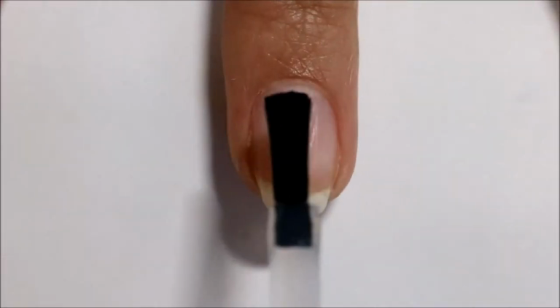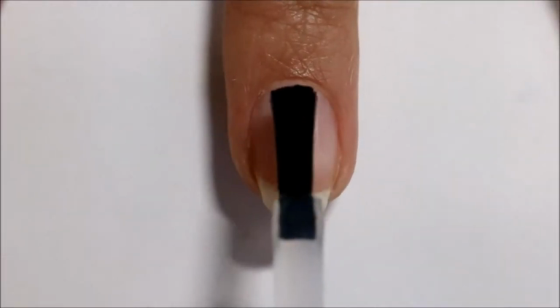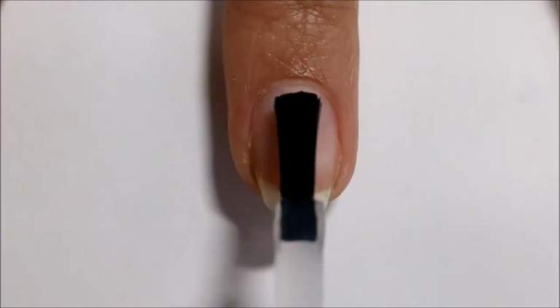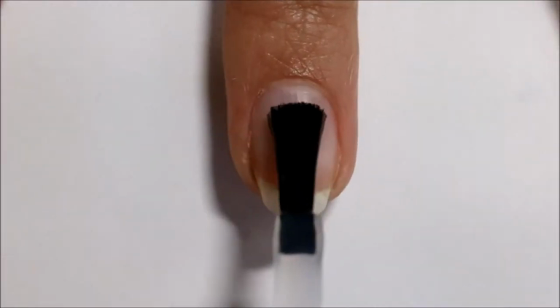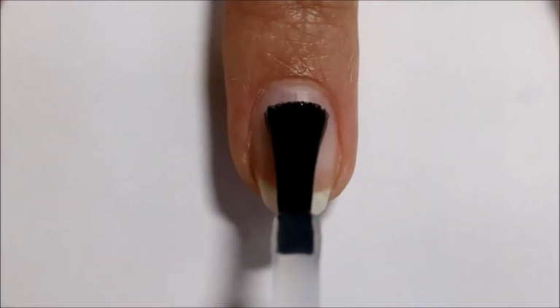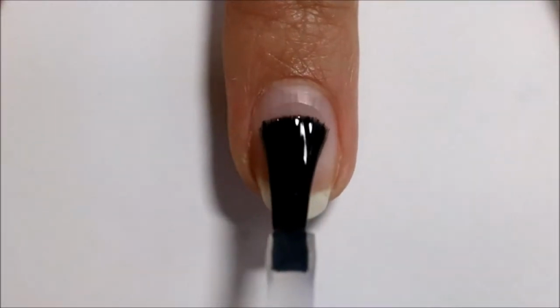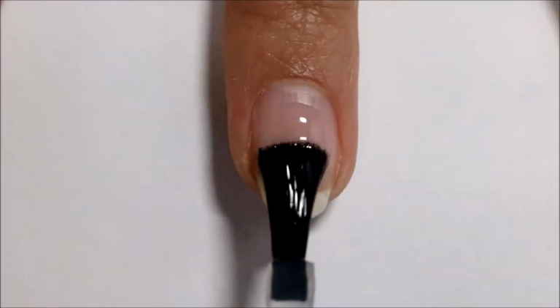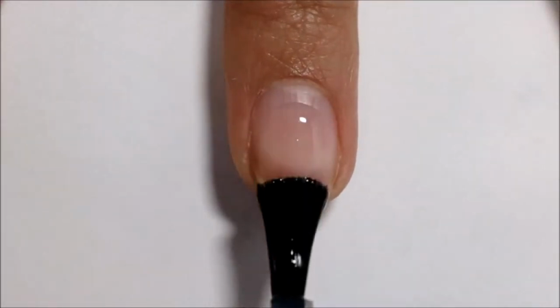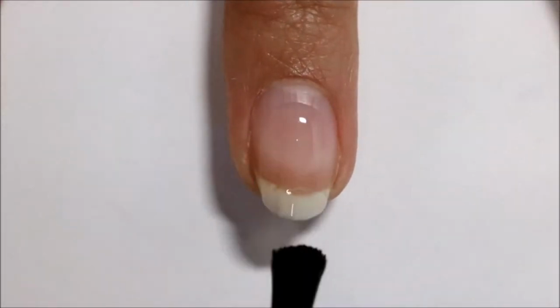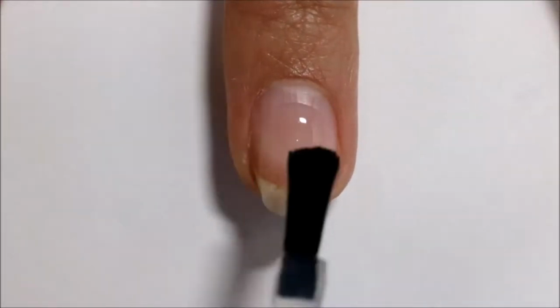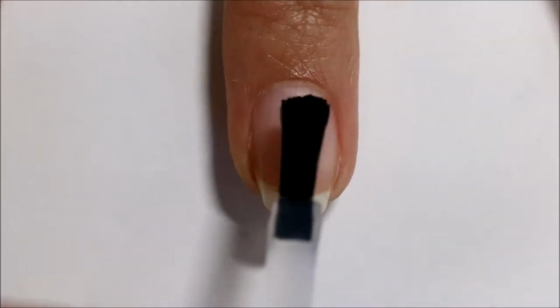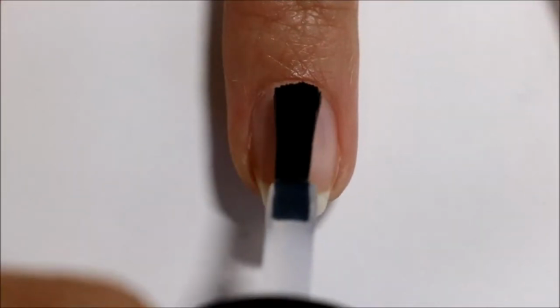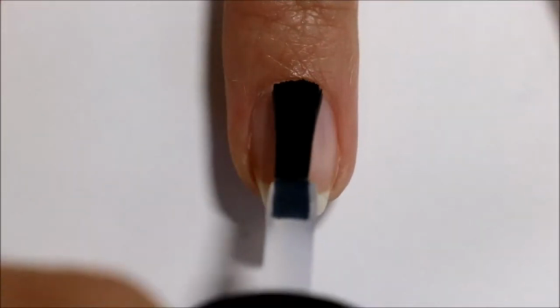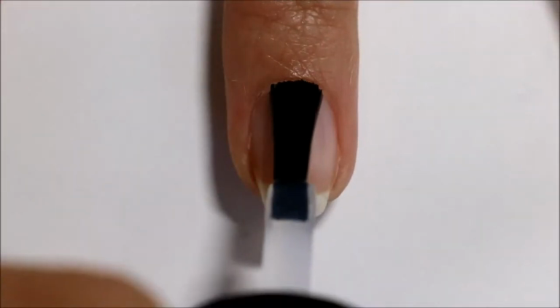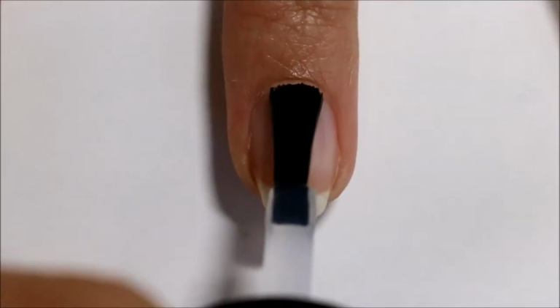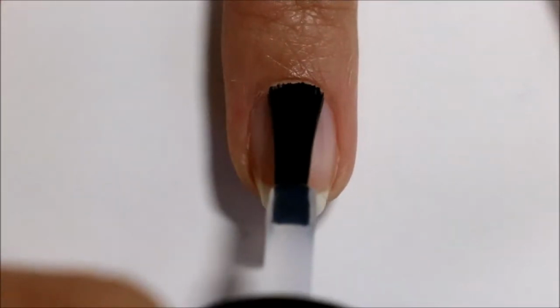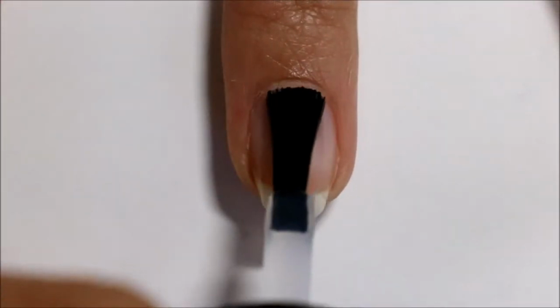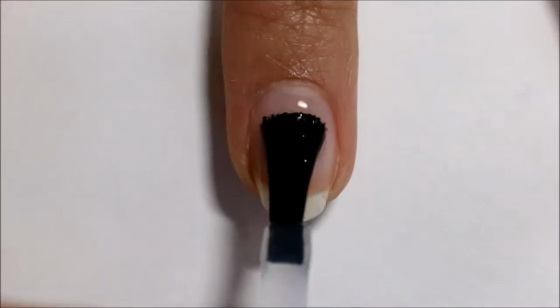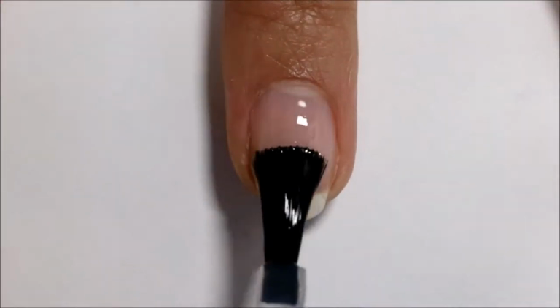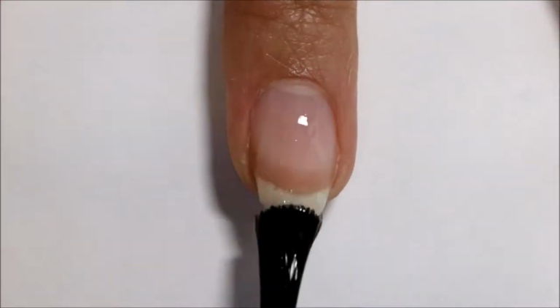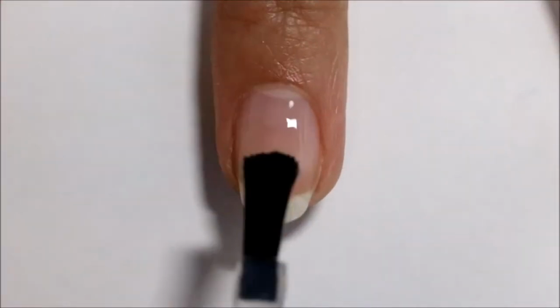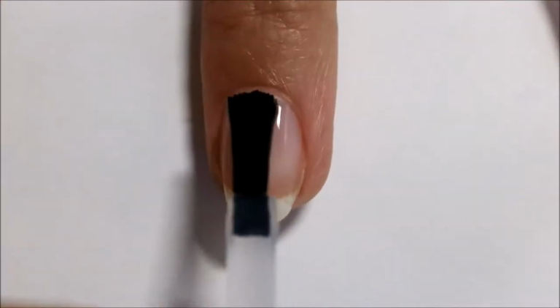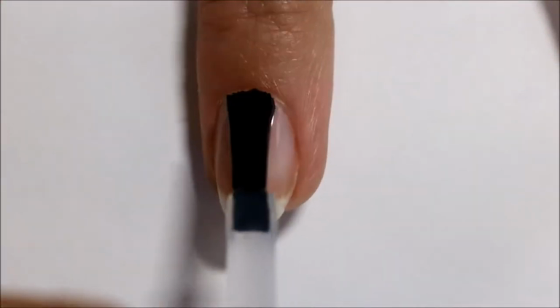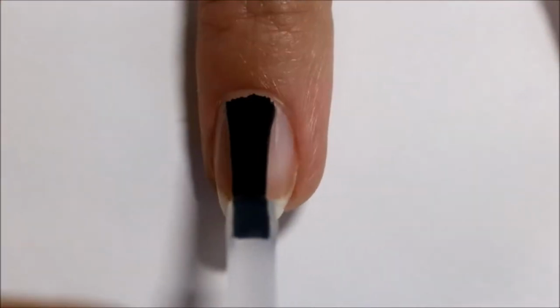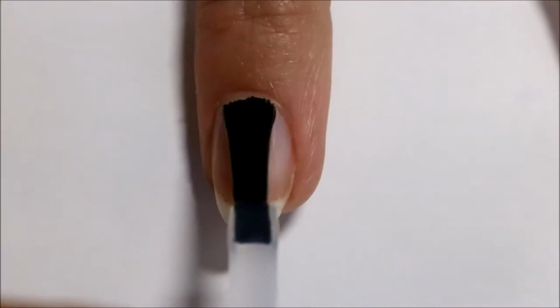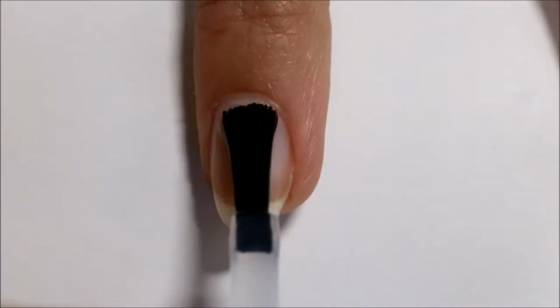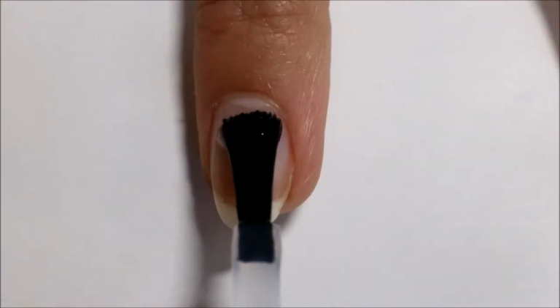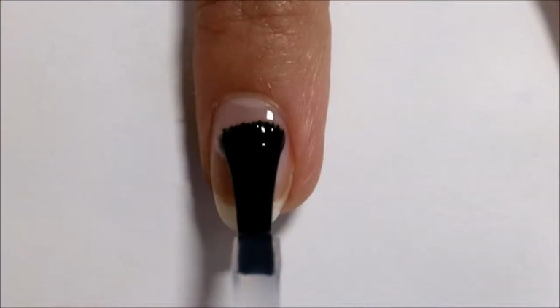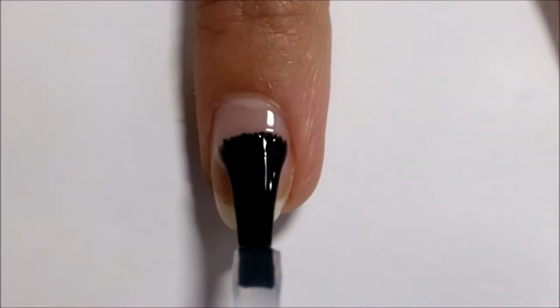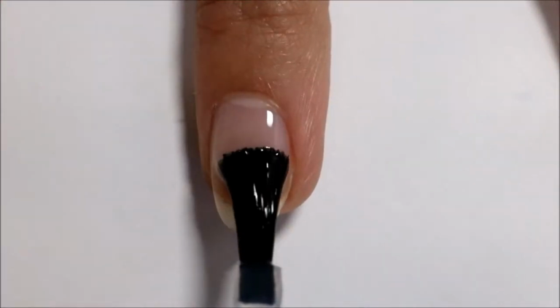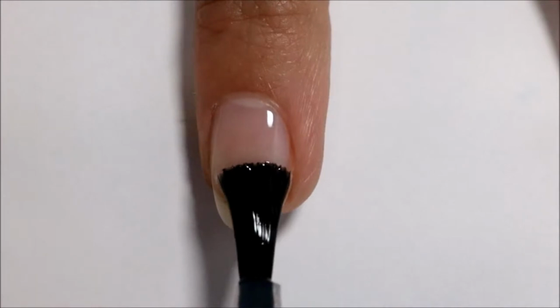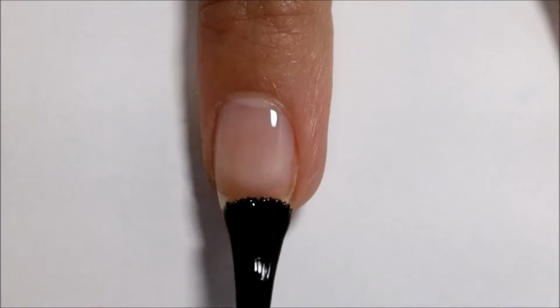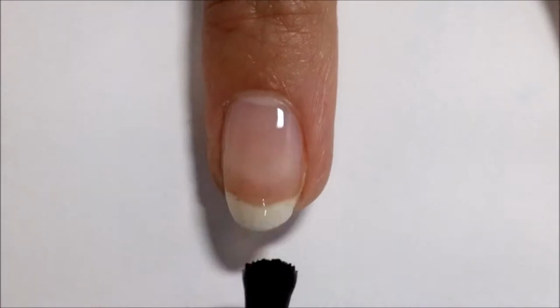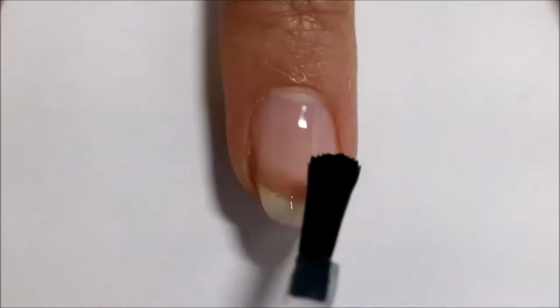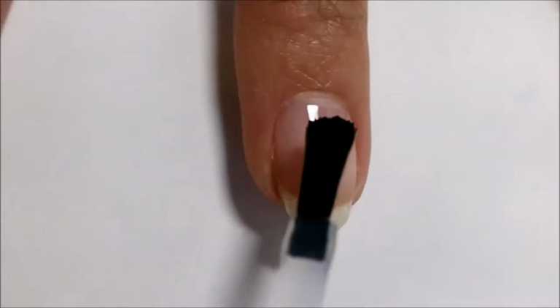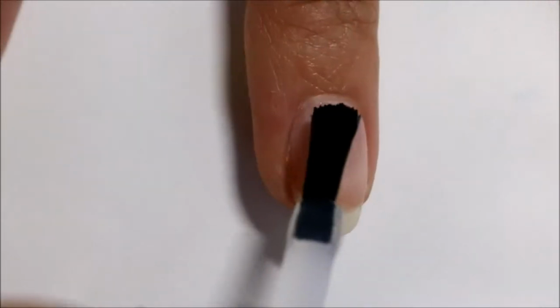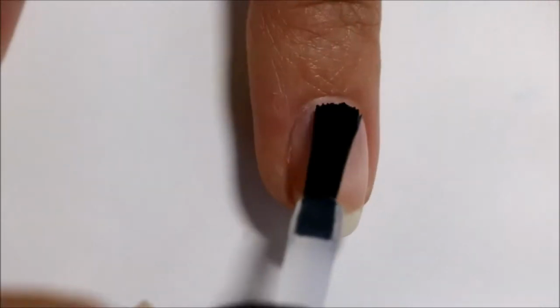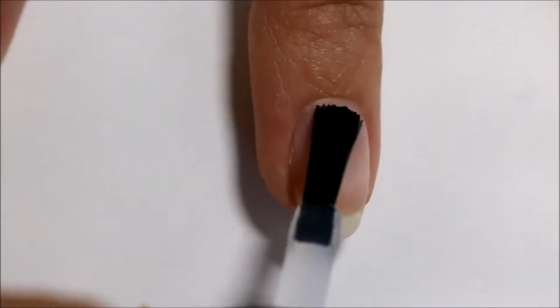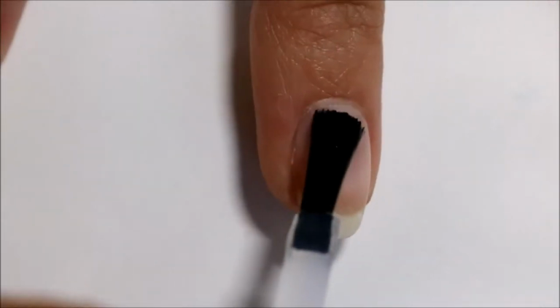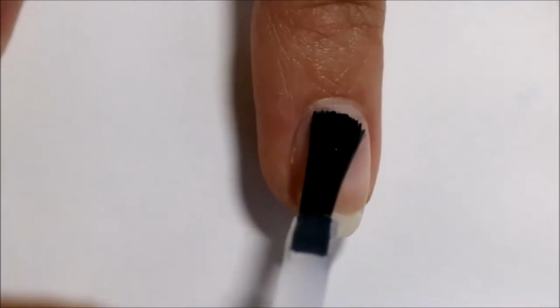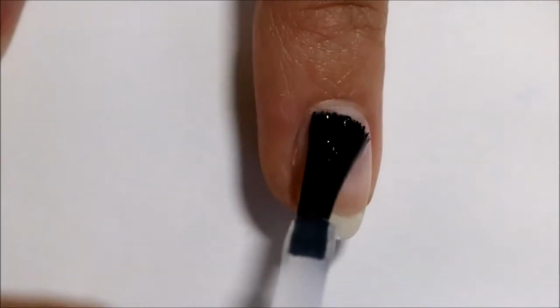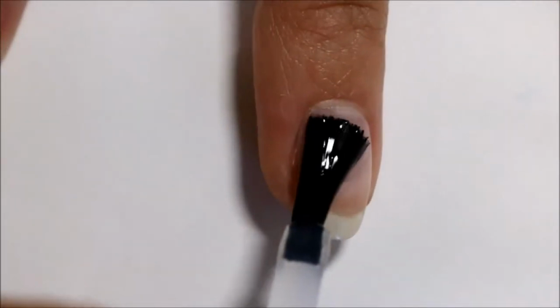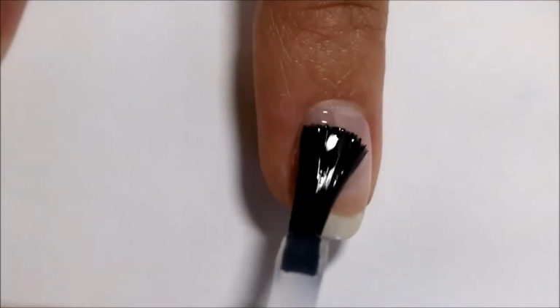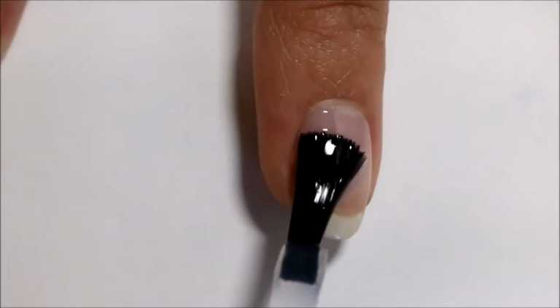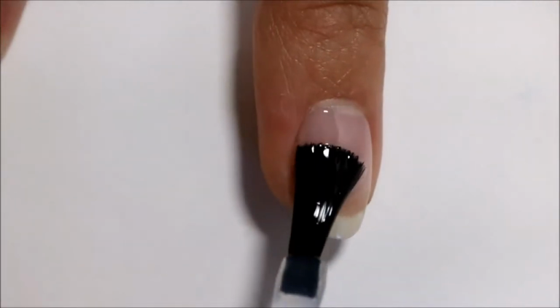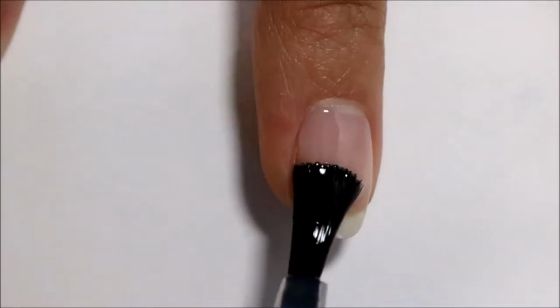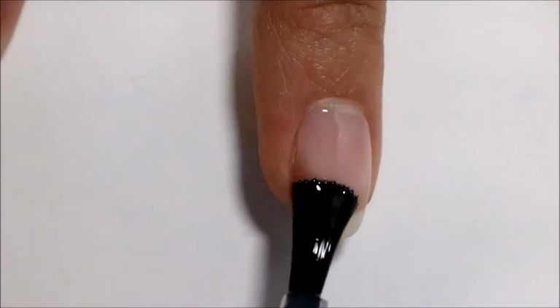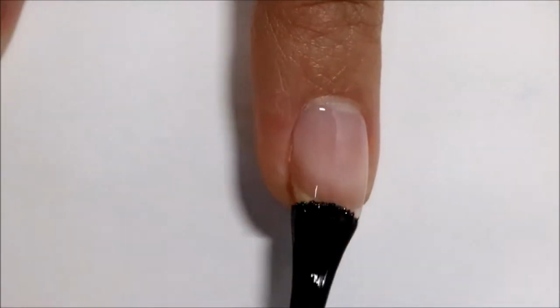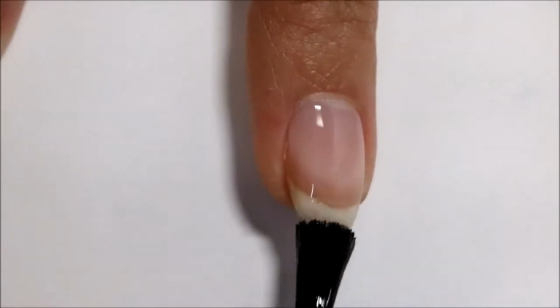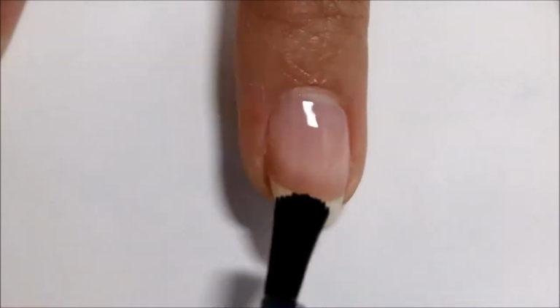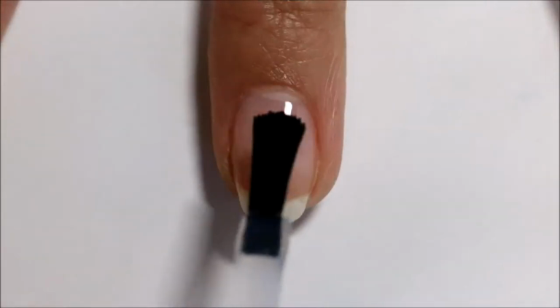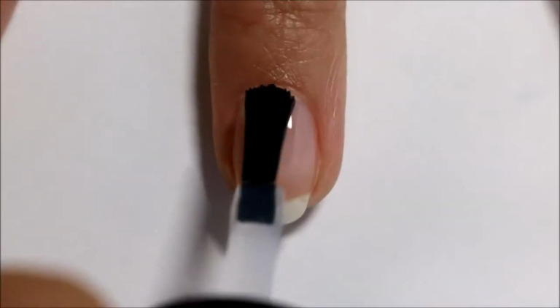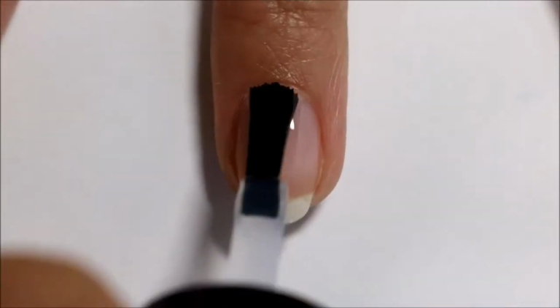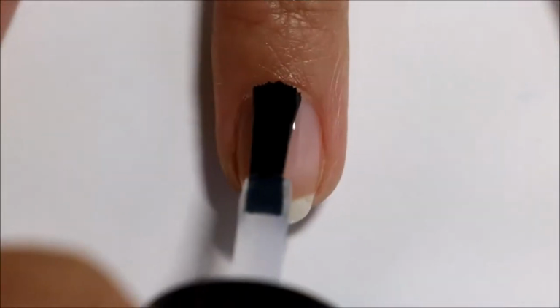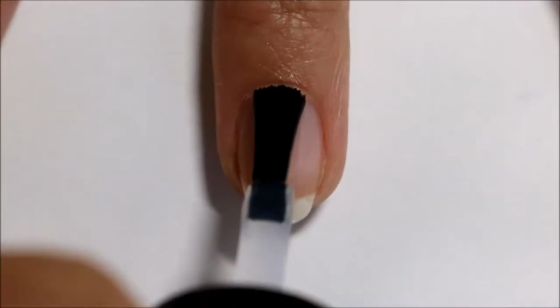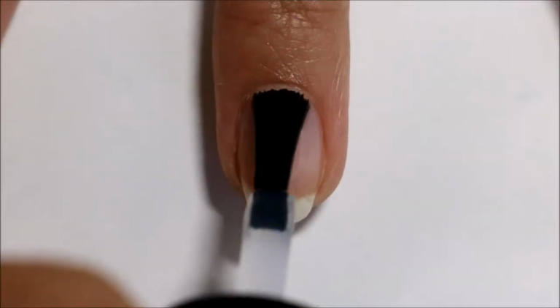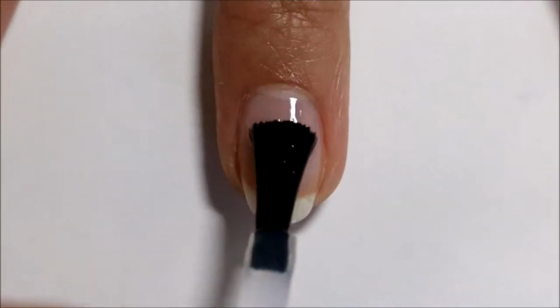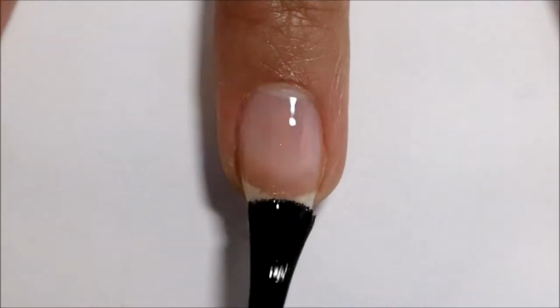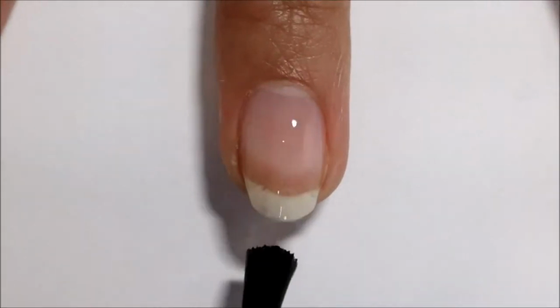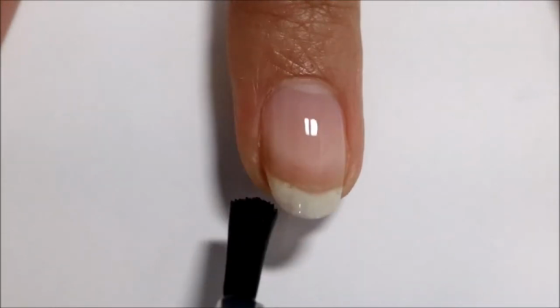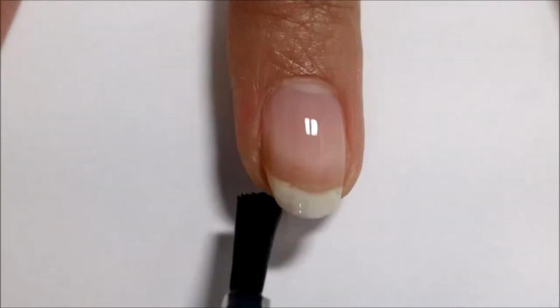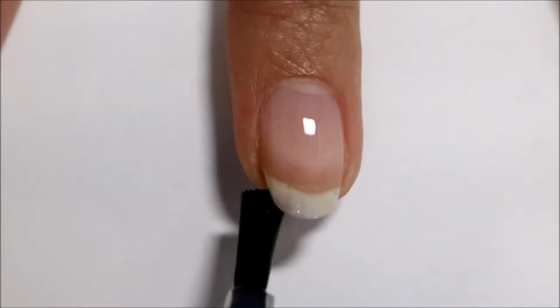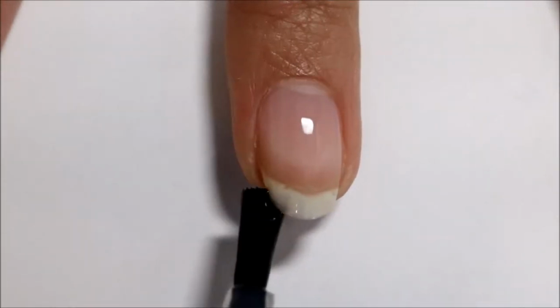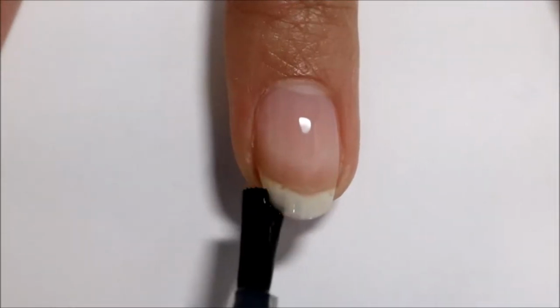First I'm applying a base coat to protect my natural nail, and I'm using a peel off base coat by UNT.